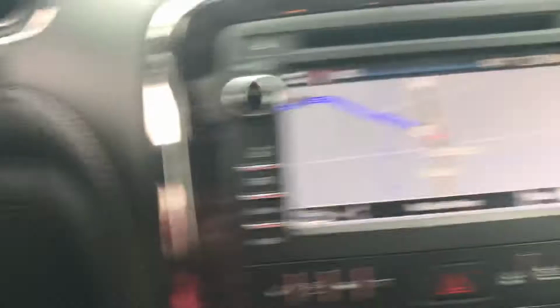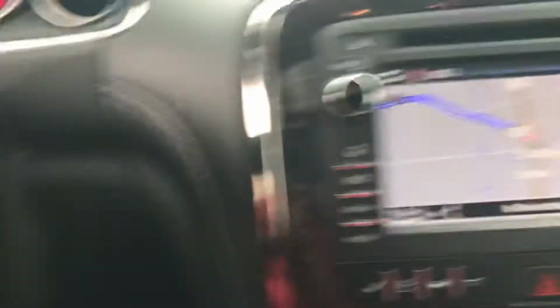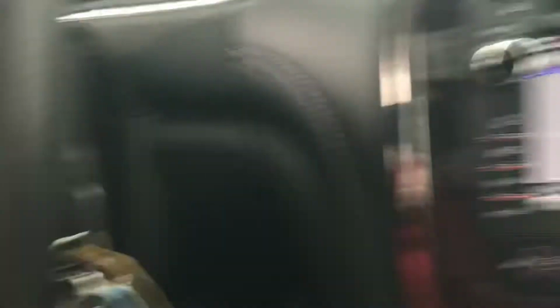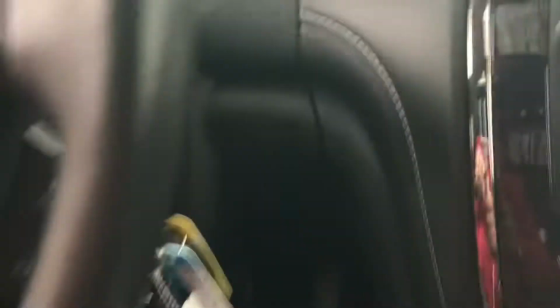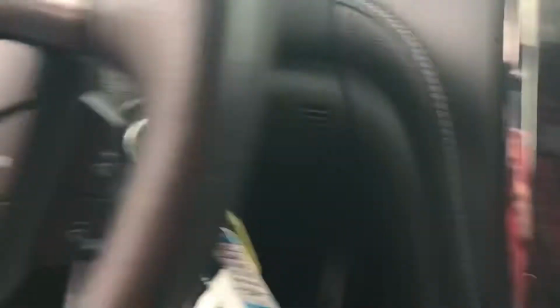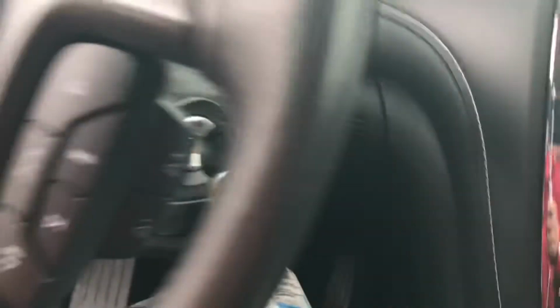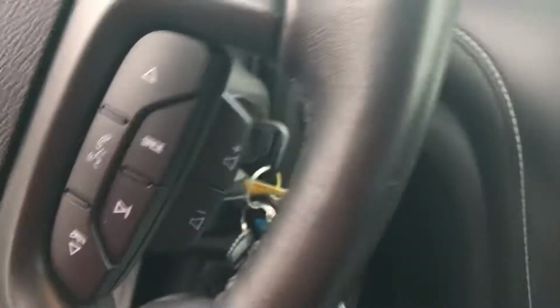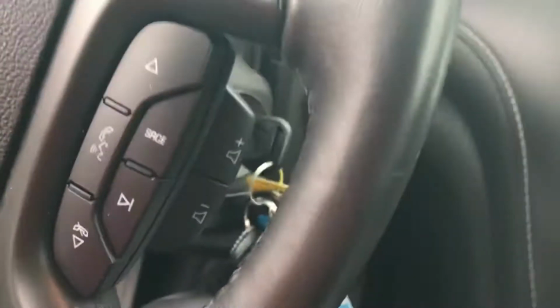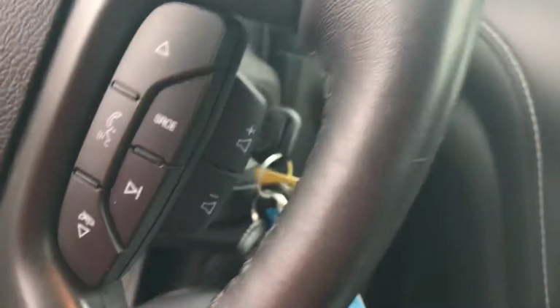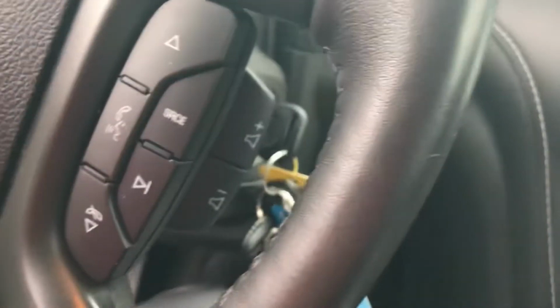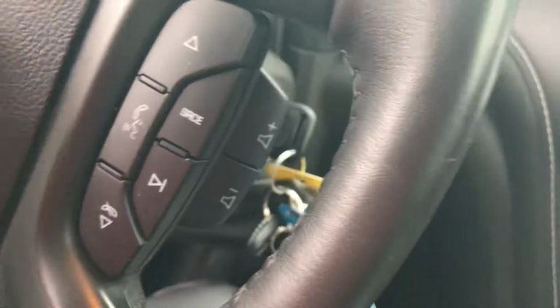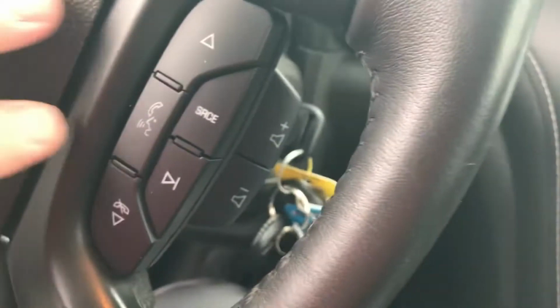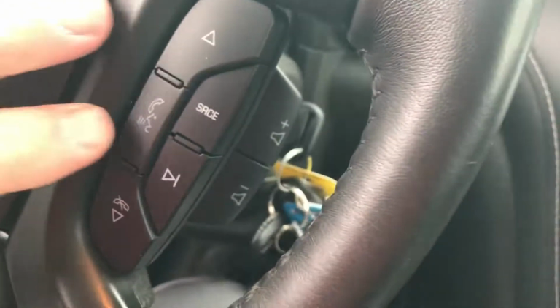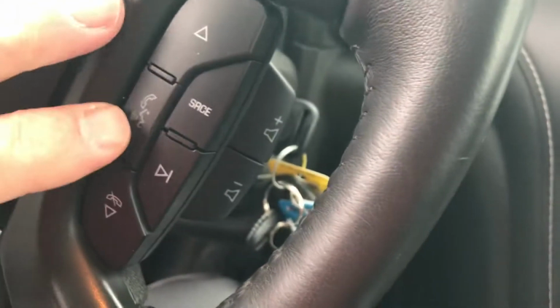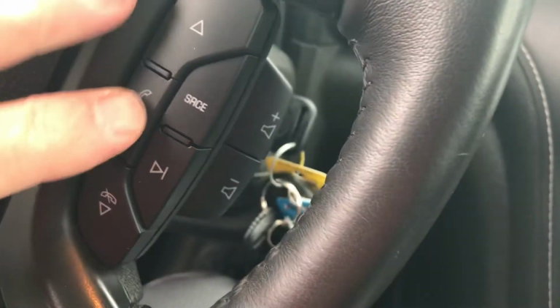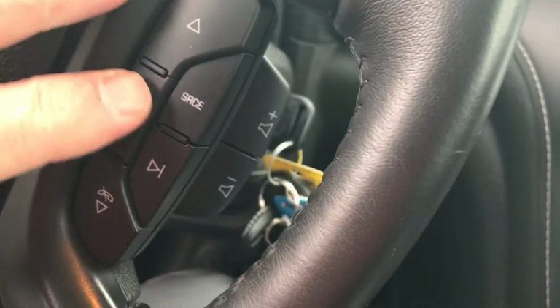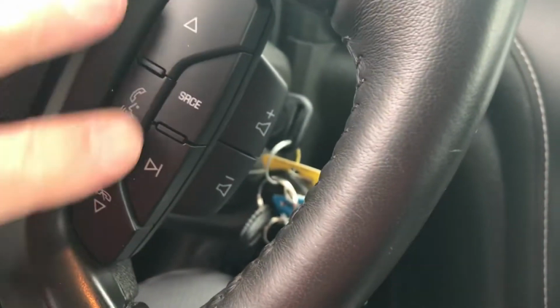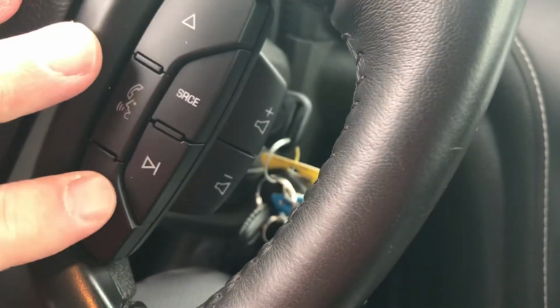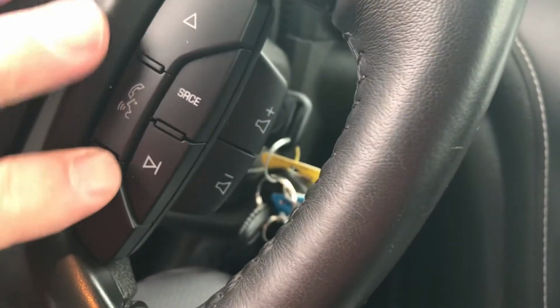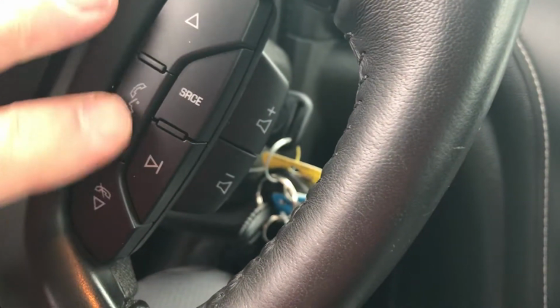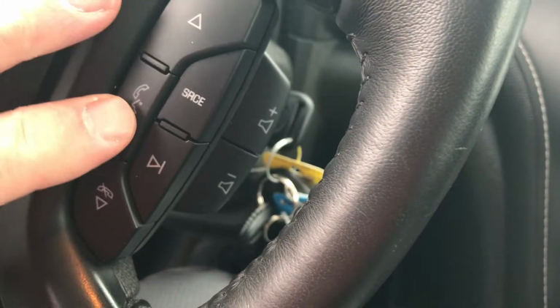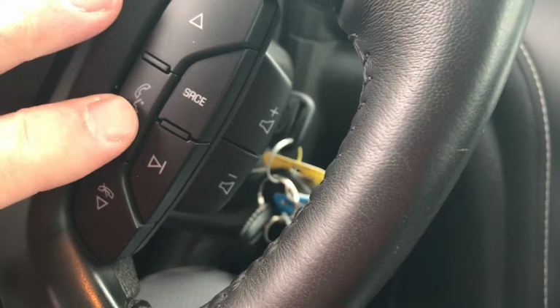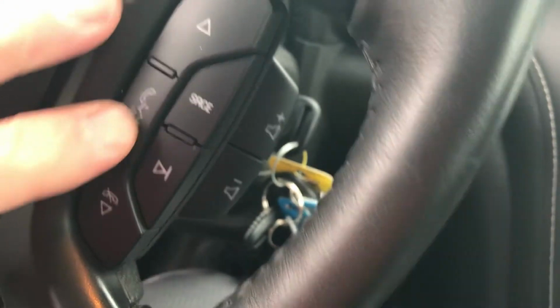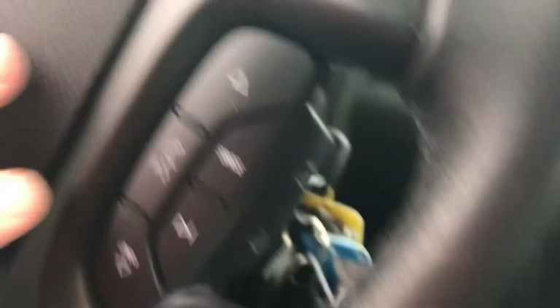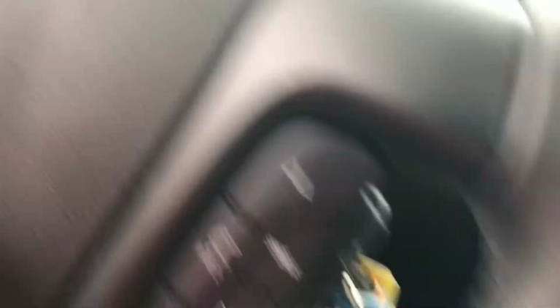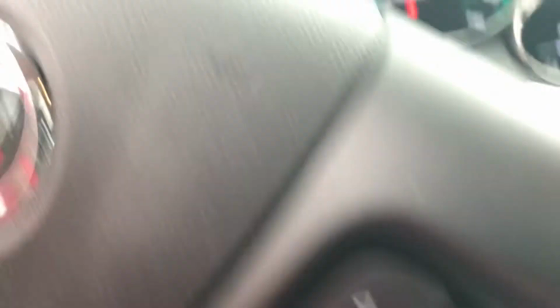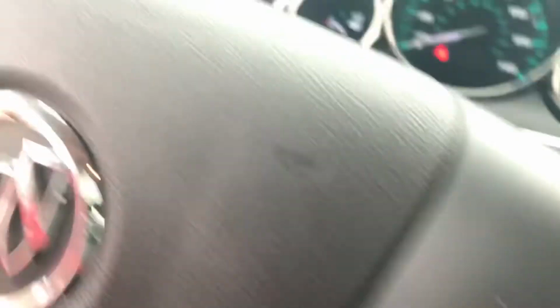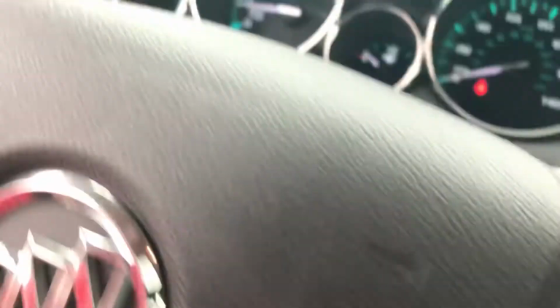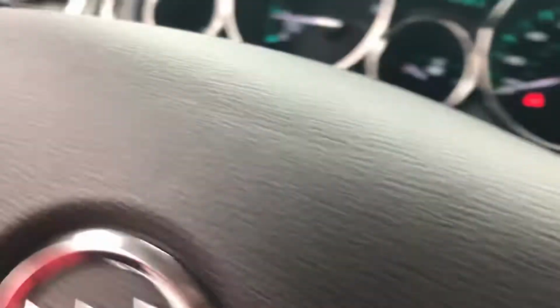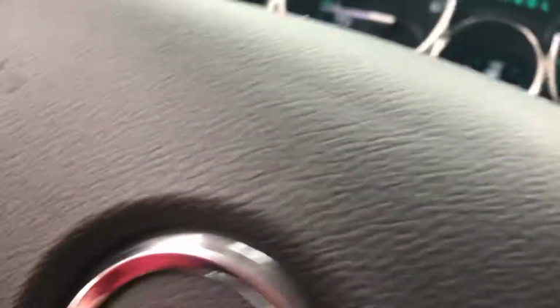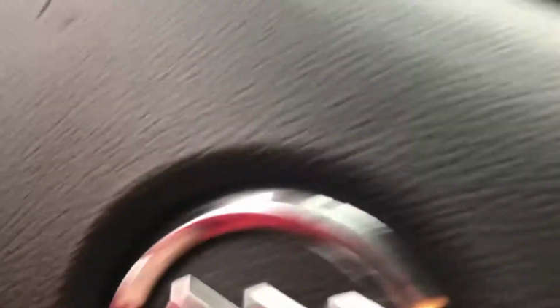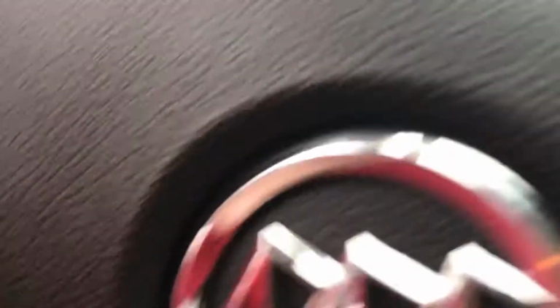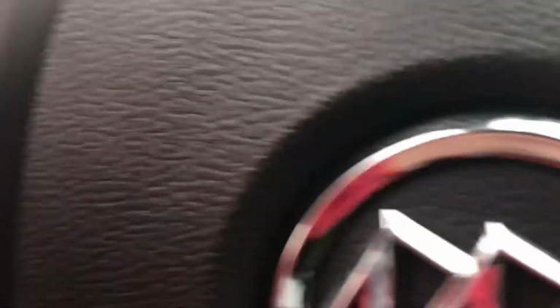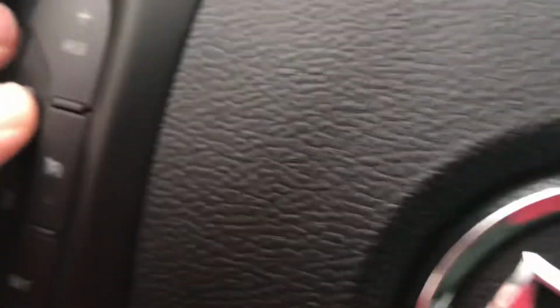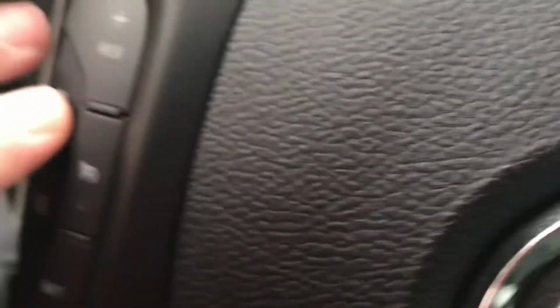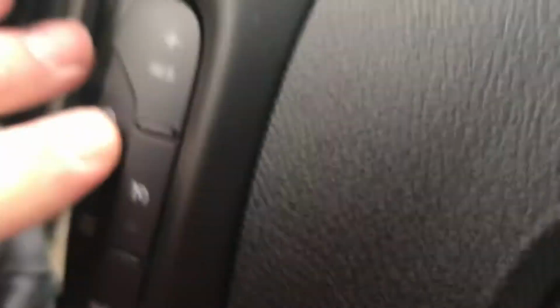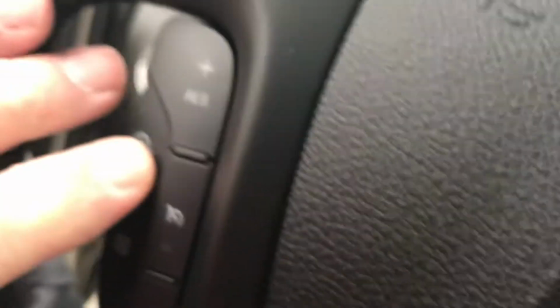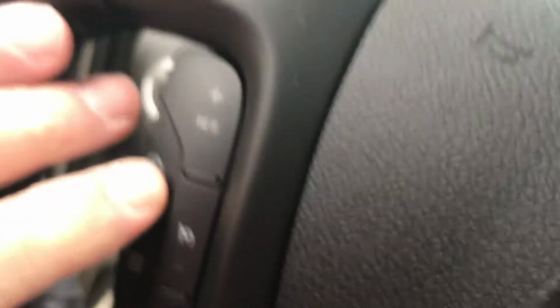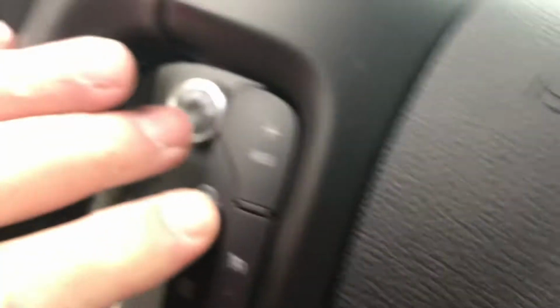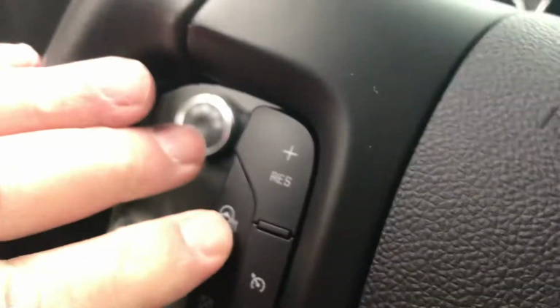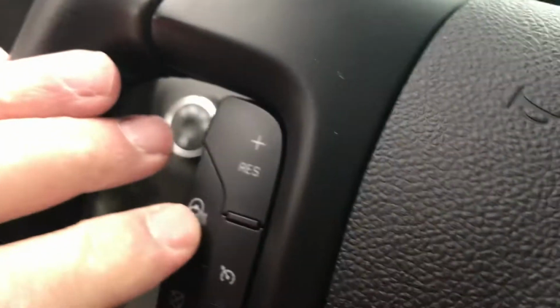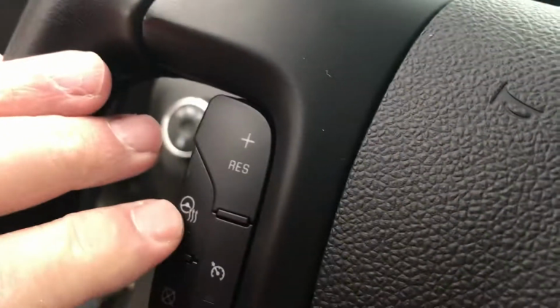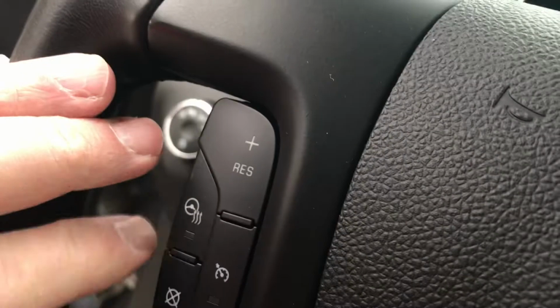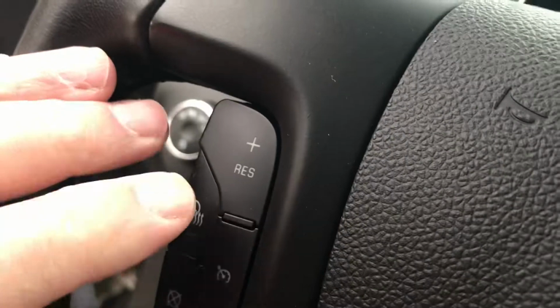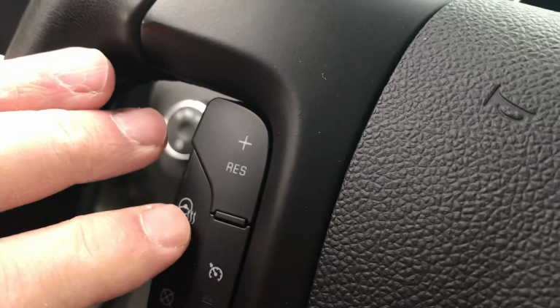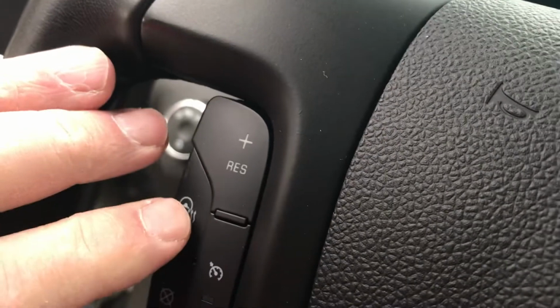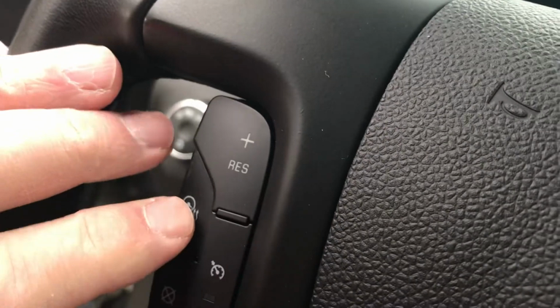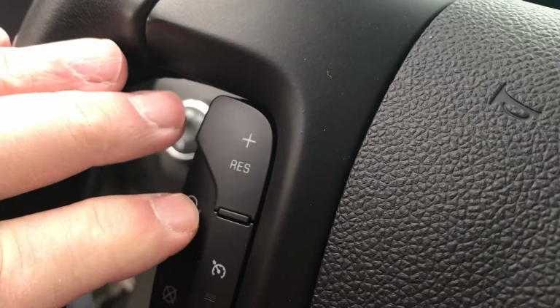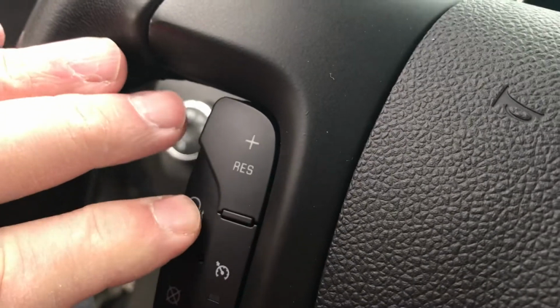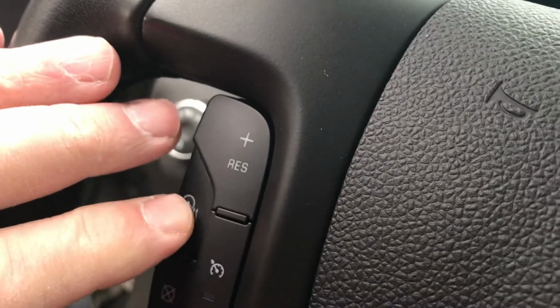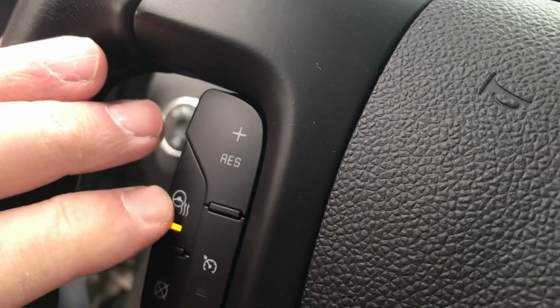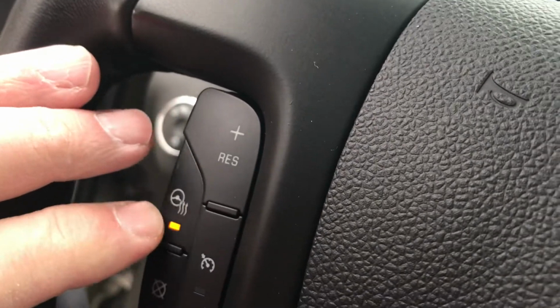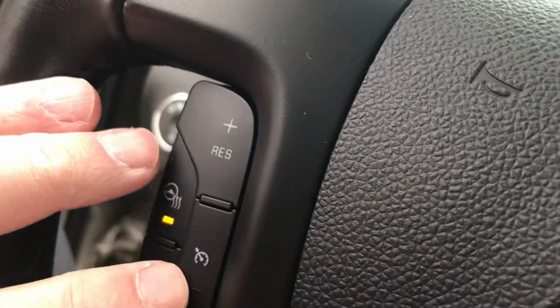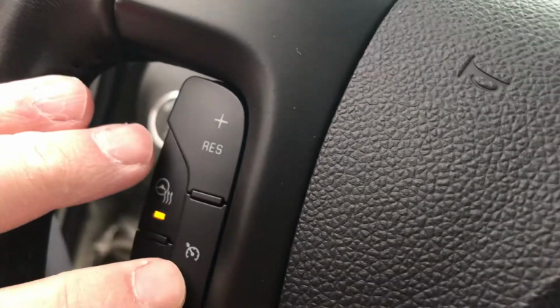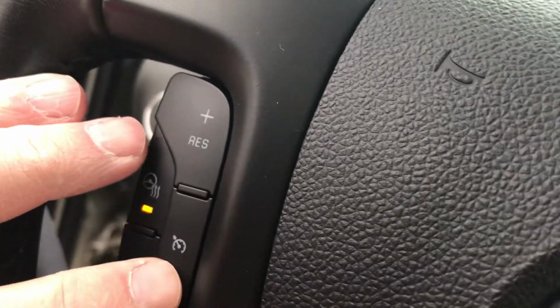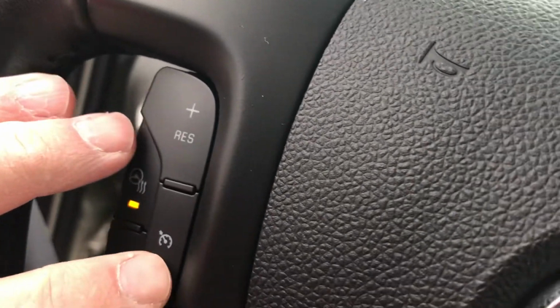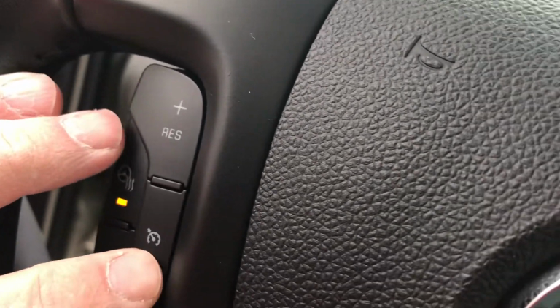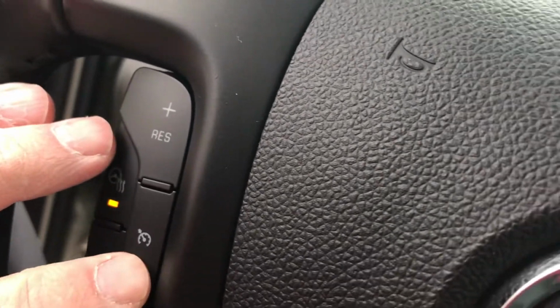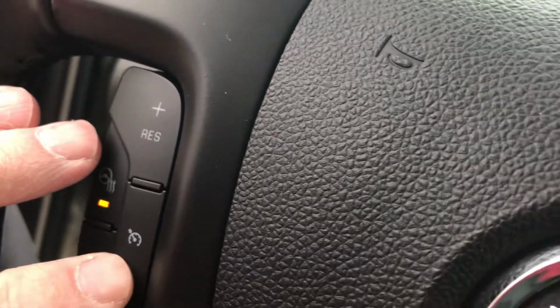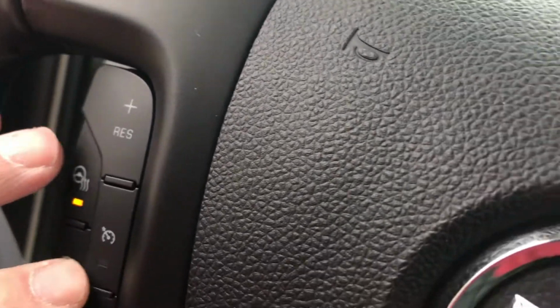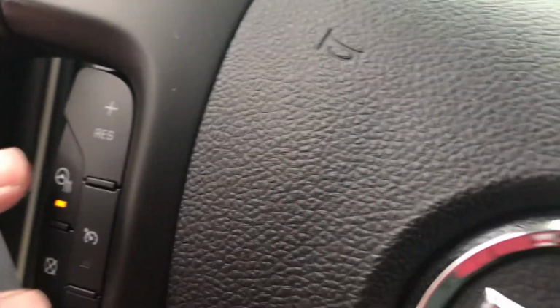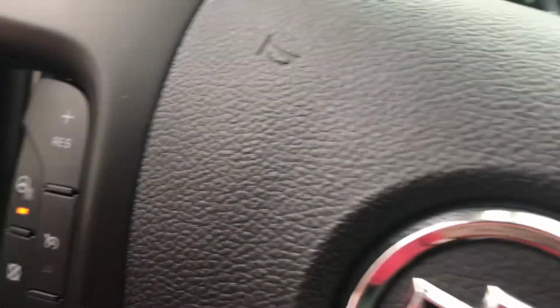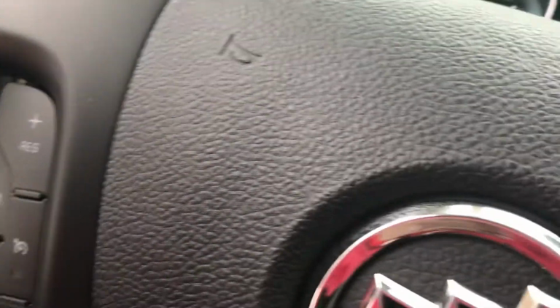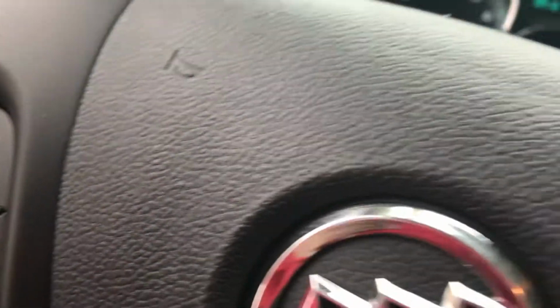Cruise control would be right here on your steering wheel. It does have a nice heated steering wheel in the winter, which is very nice. And your cruise is up there.